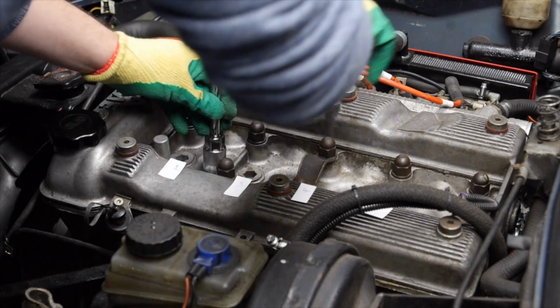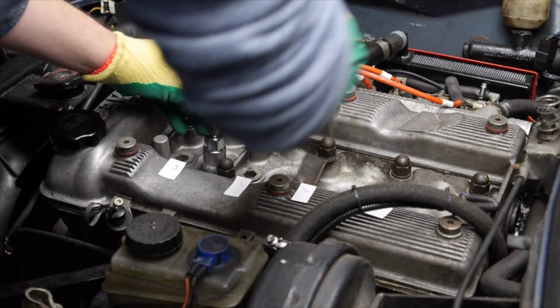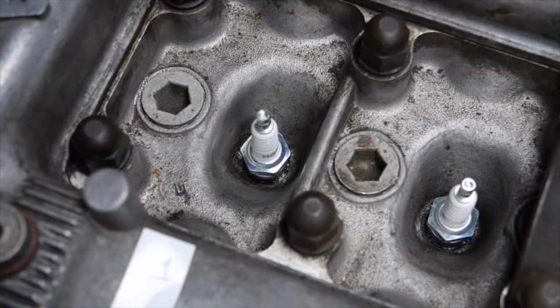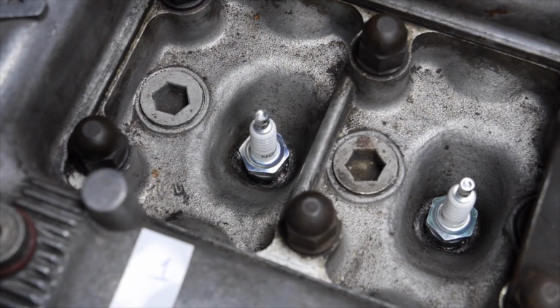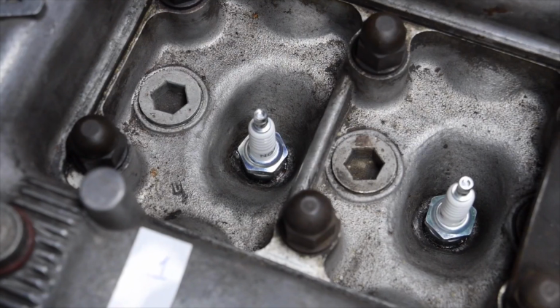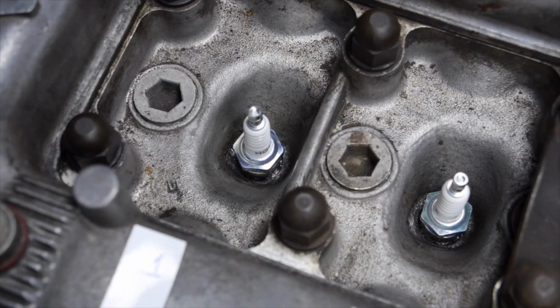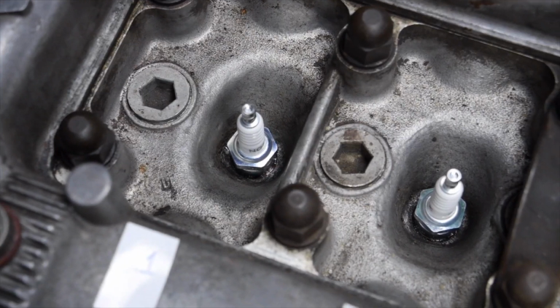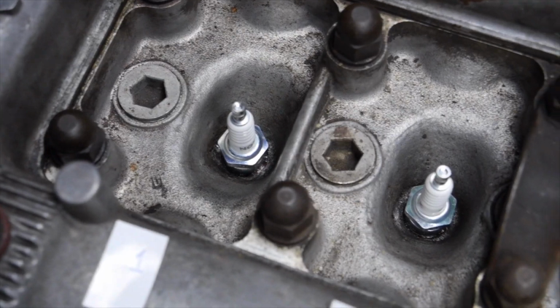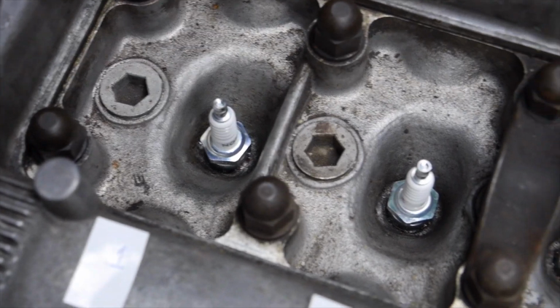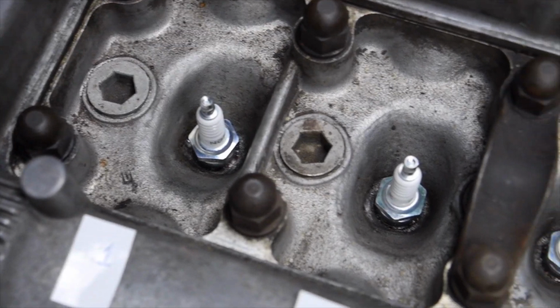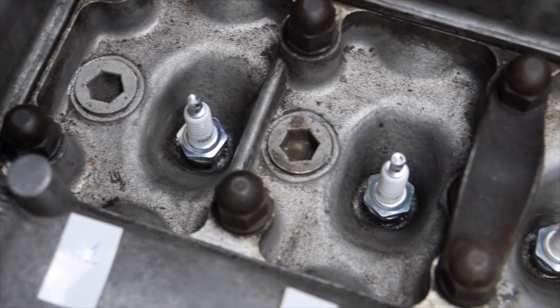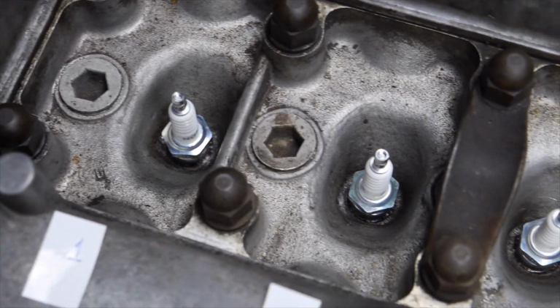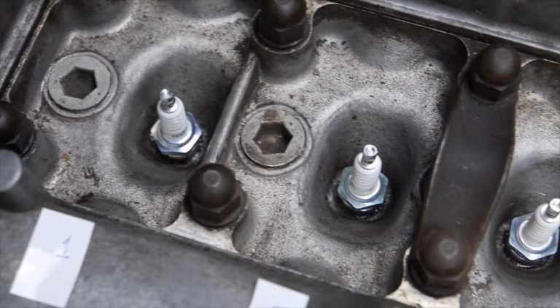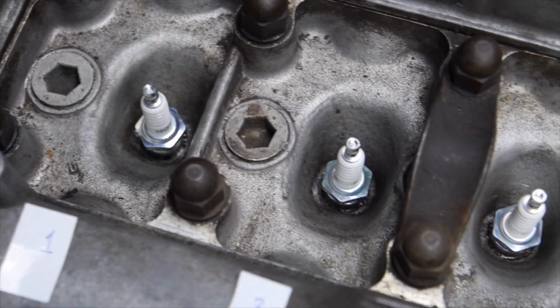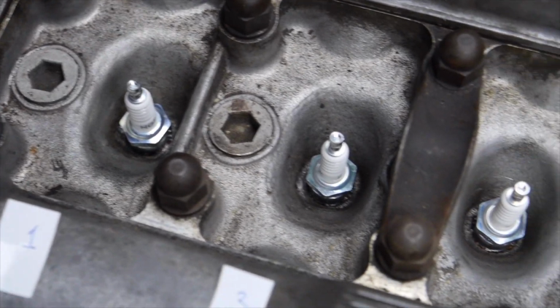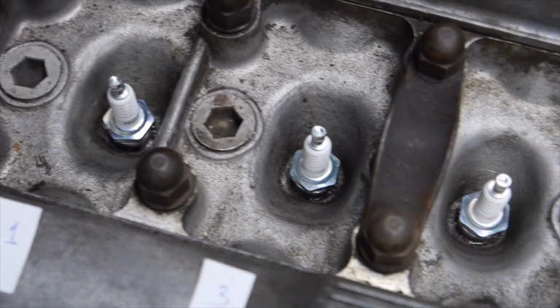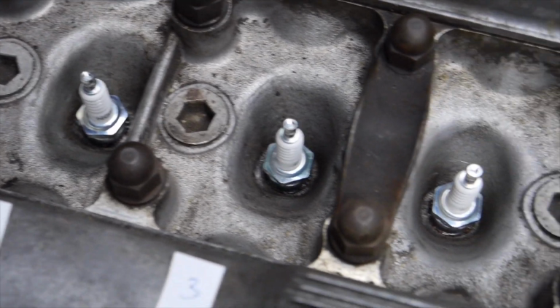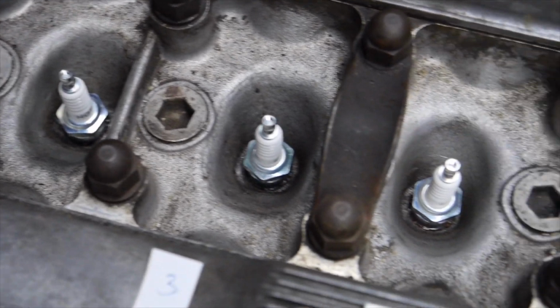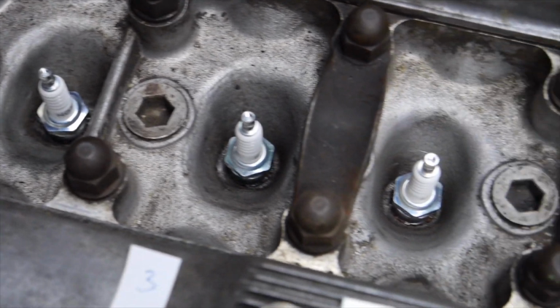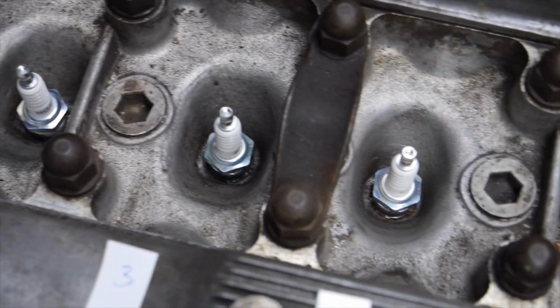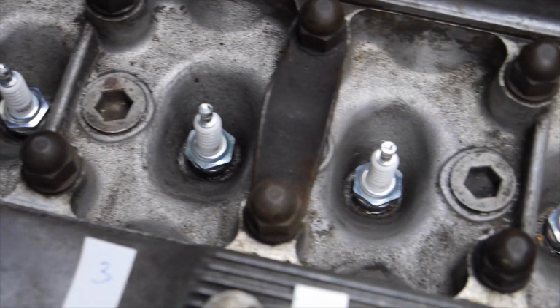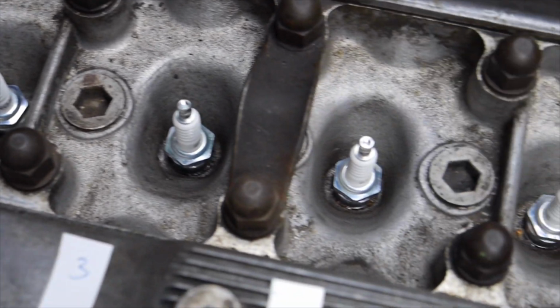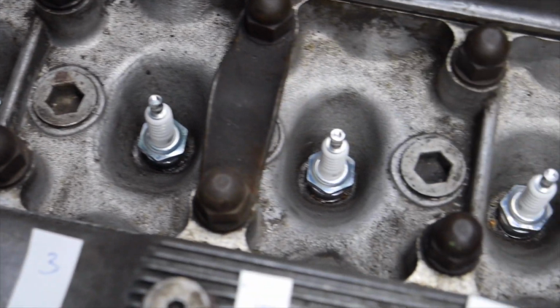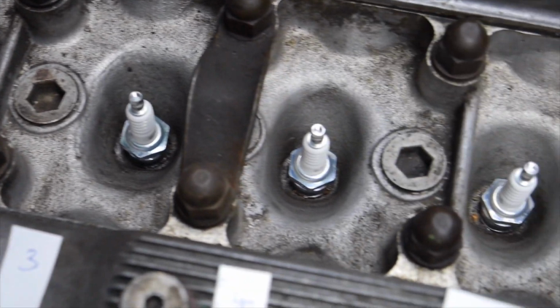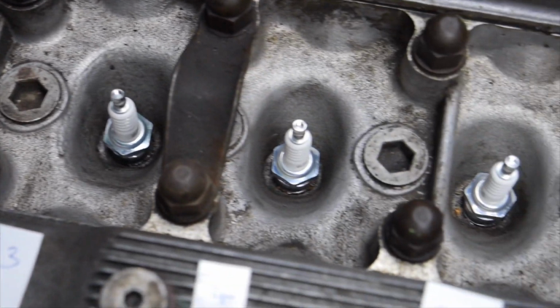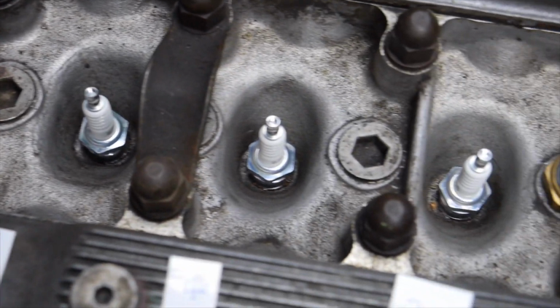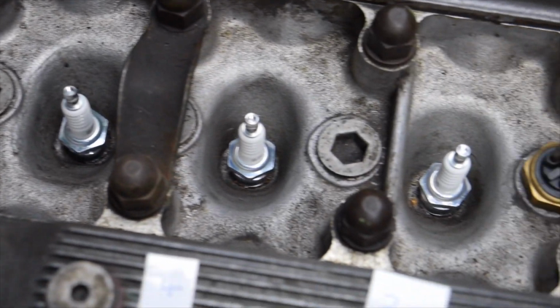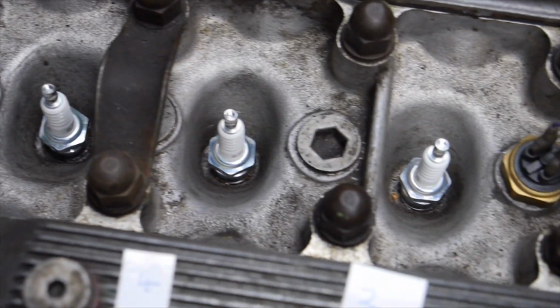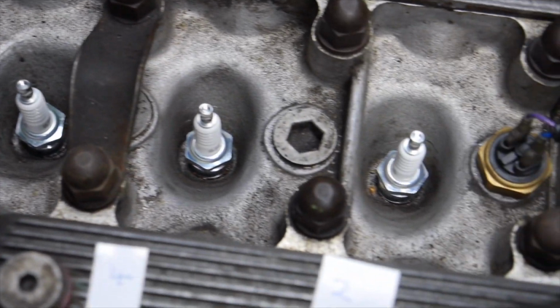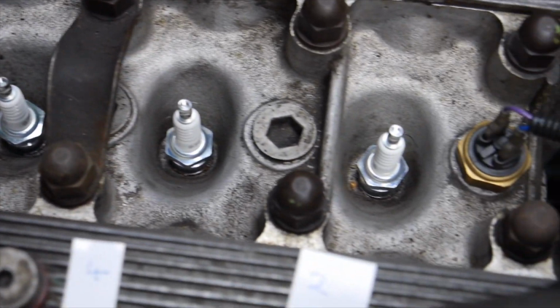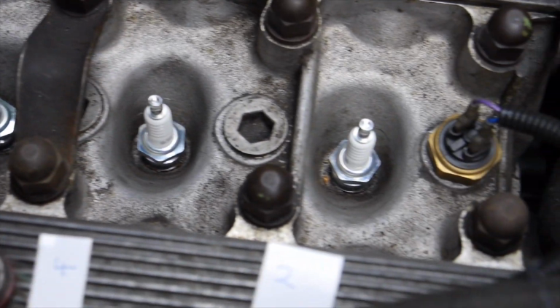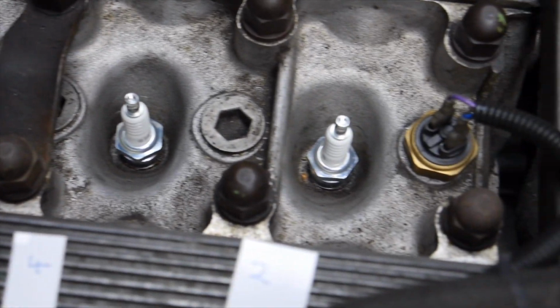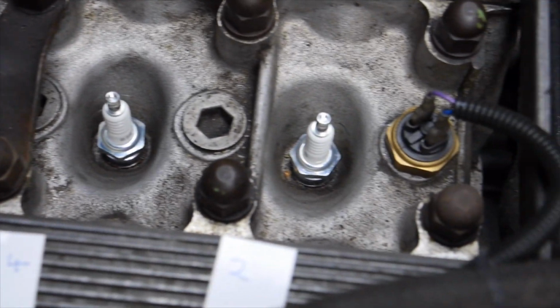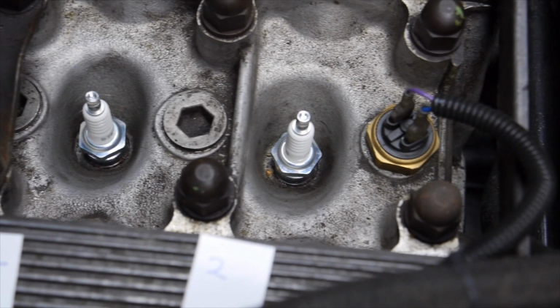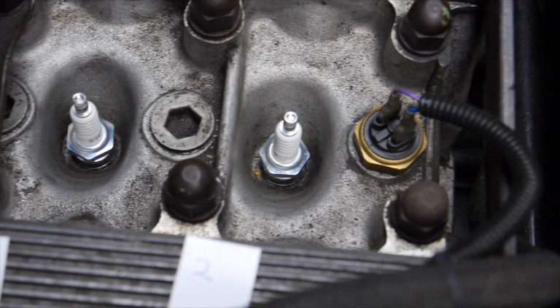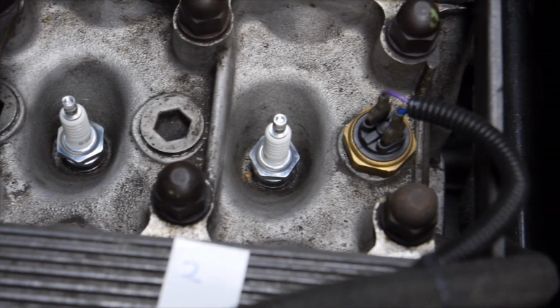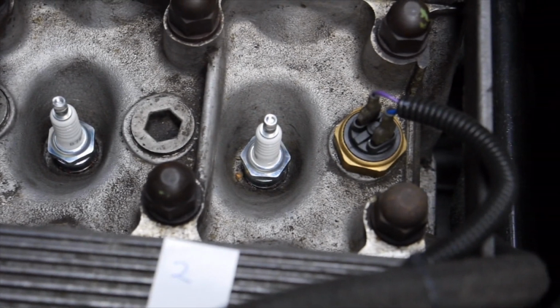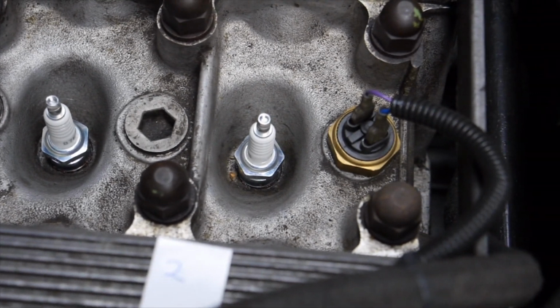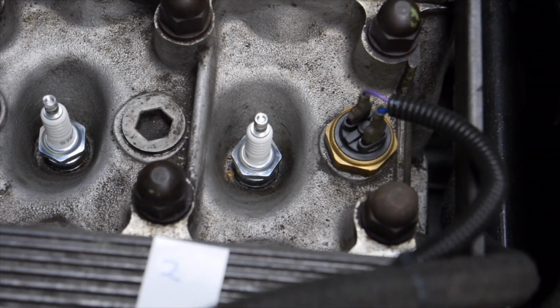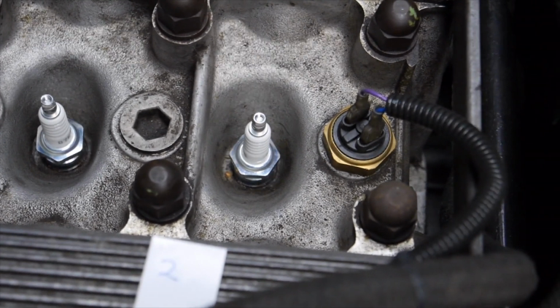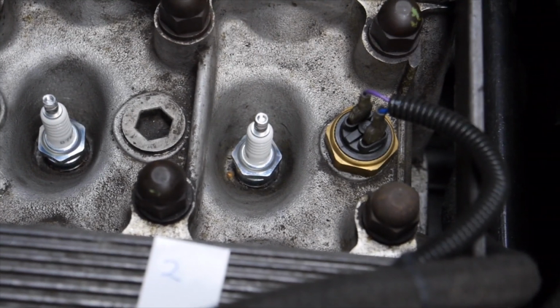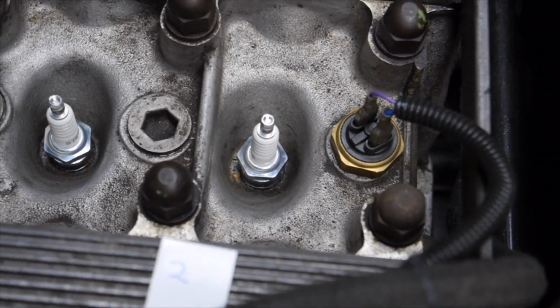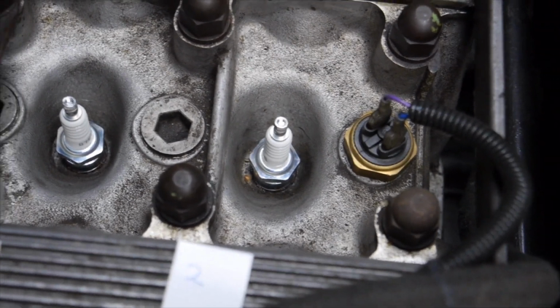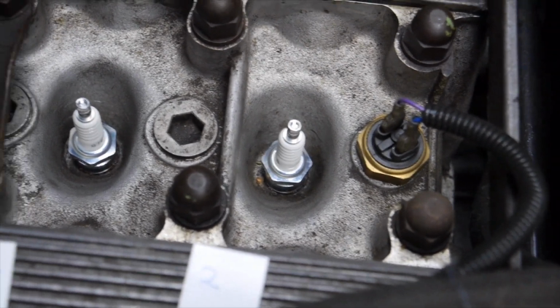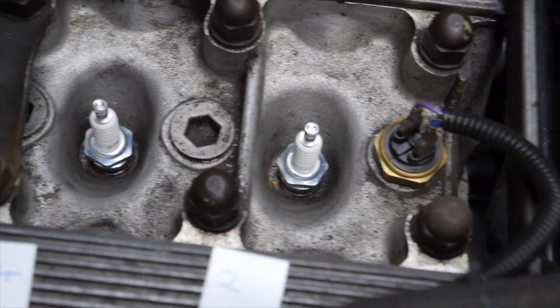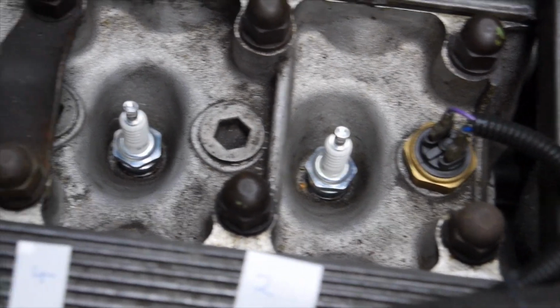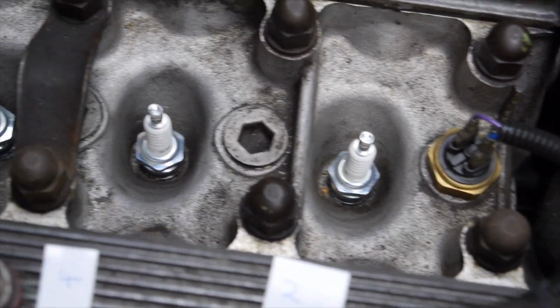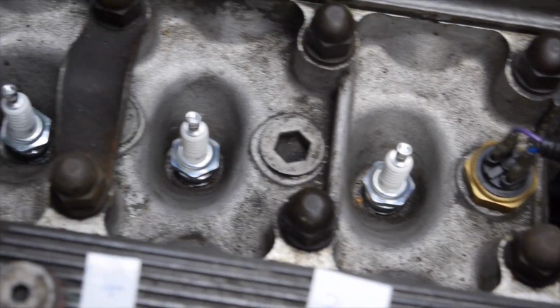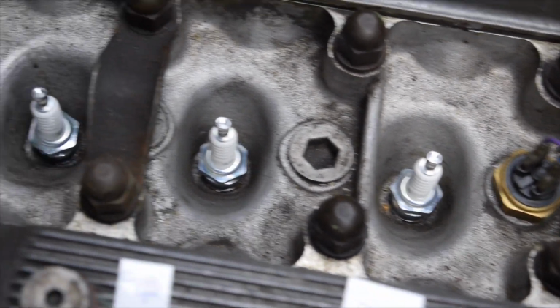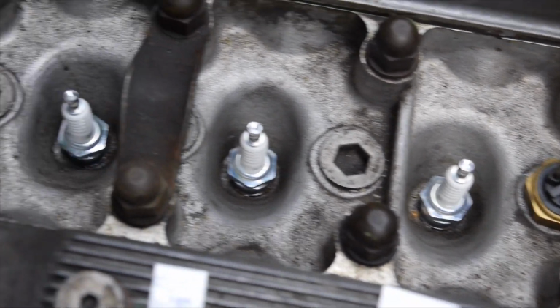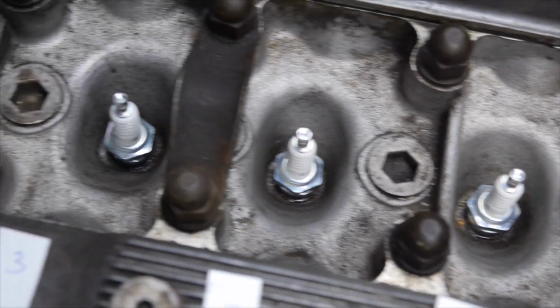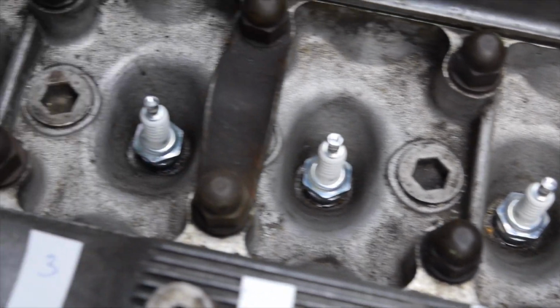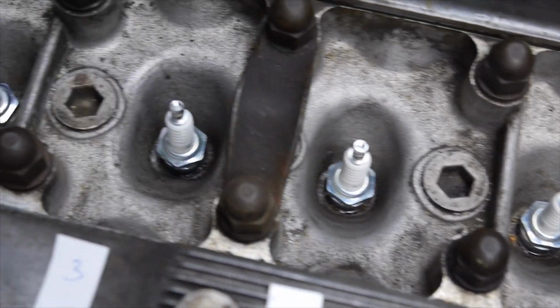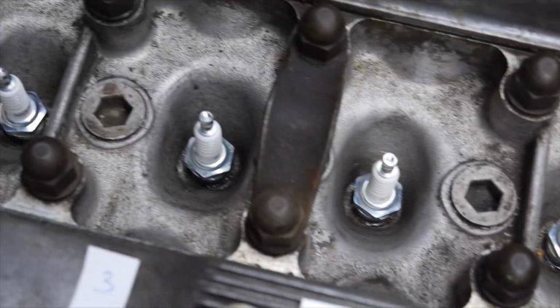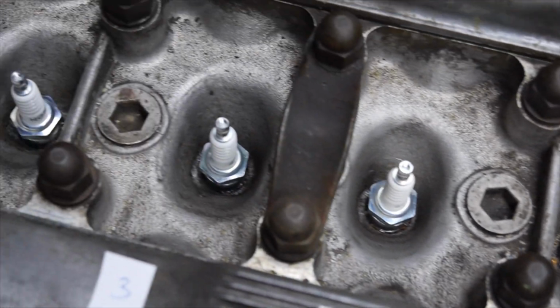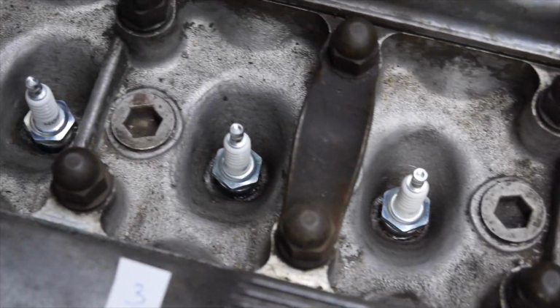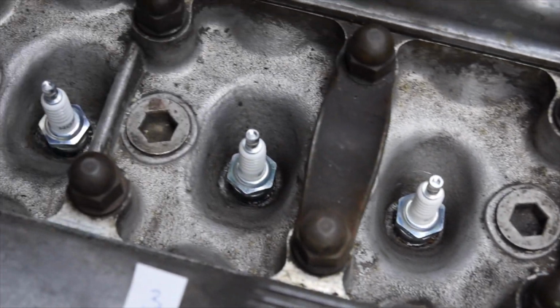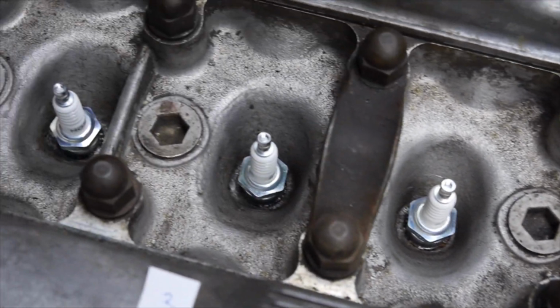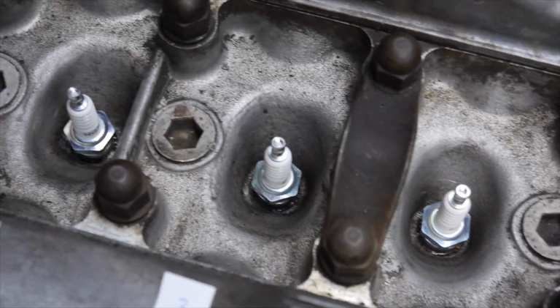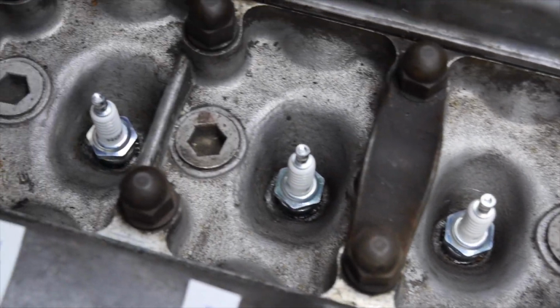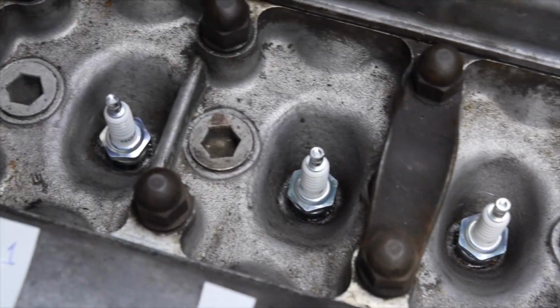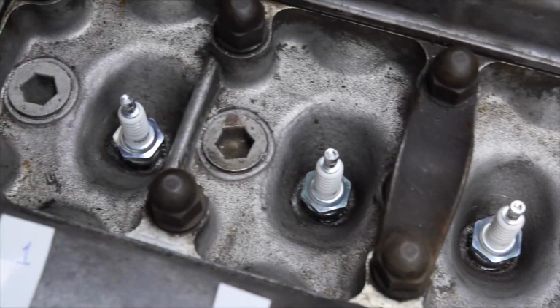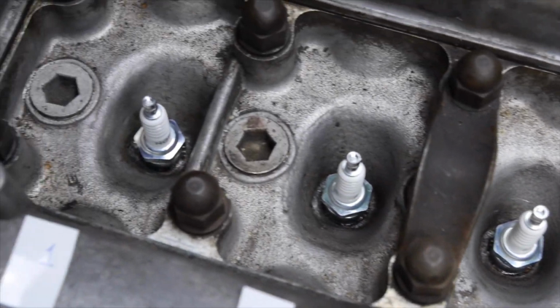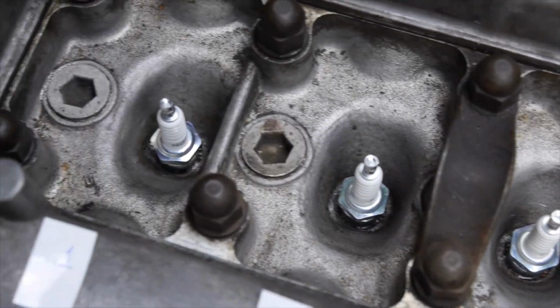And look at those shiny brand new spark plugs - don't they look pretty? They went in nice and easy which was great.